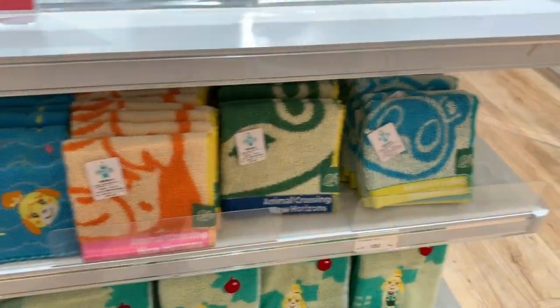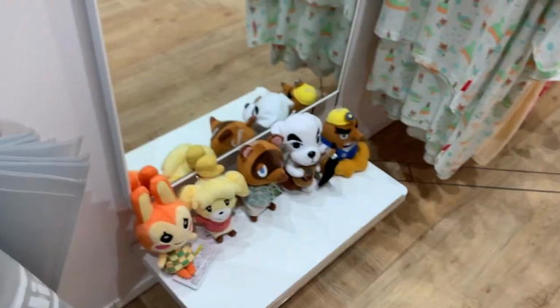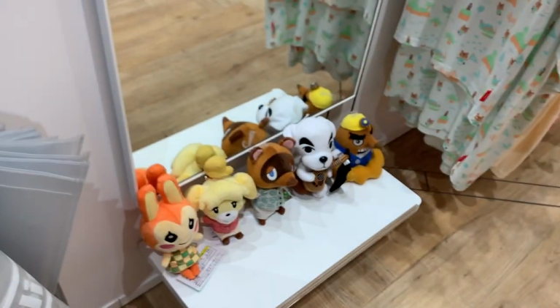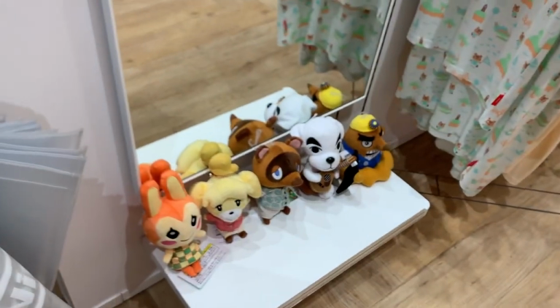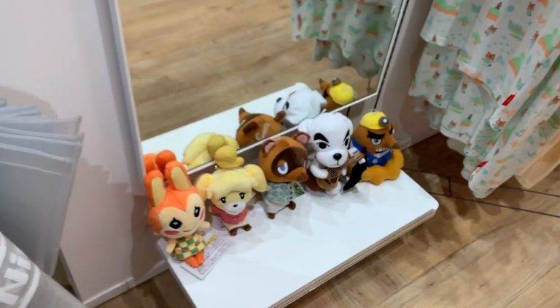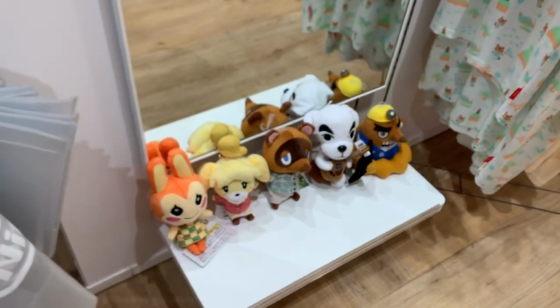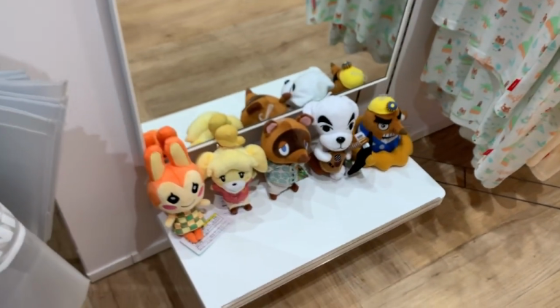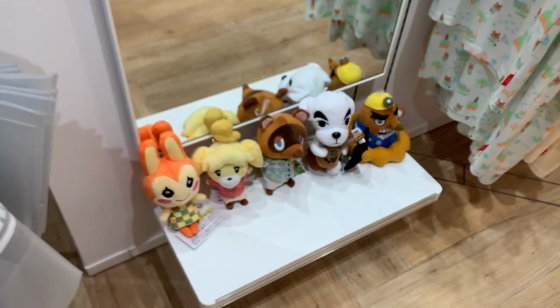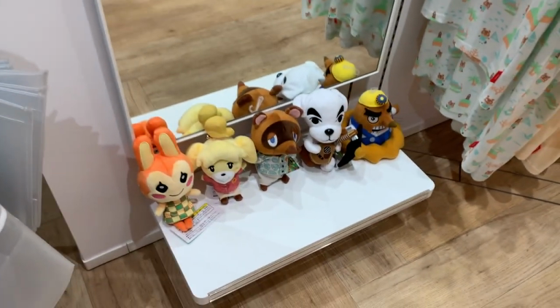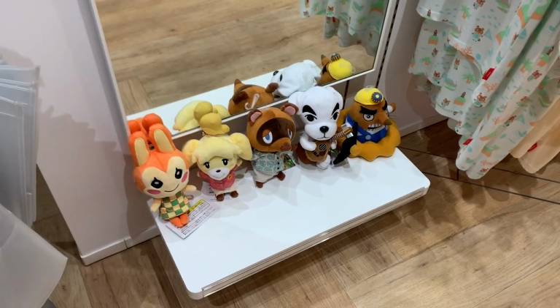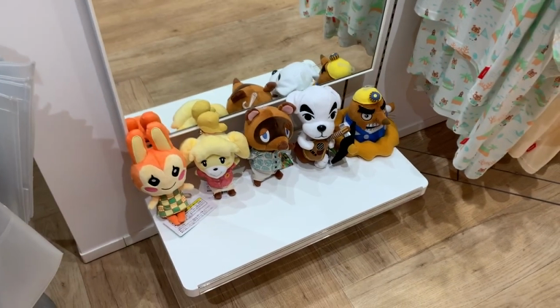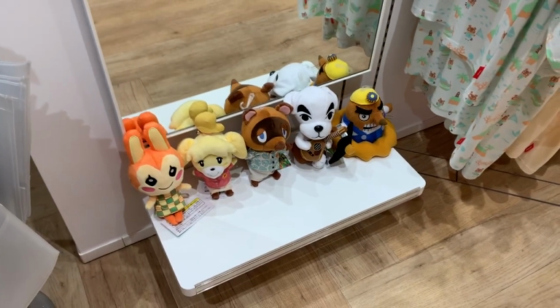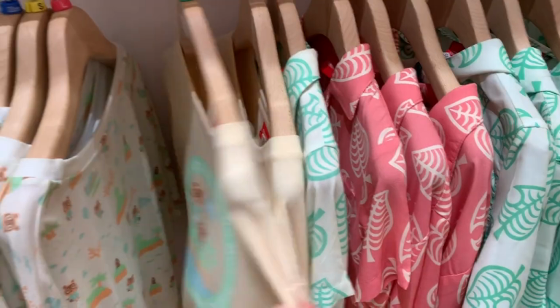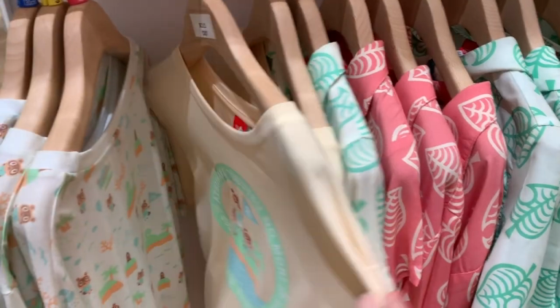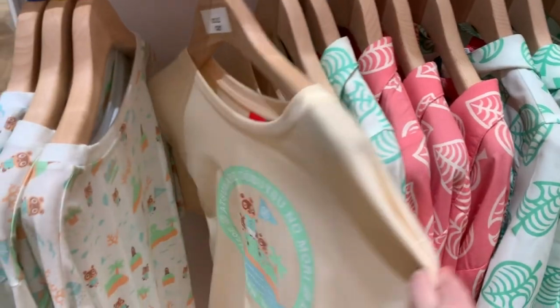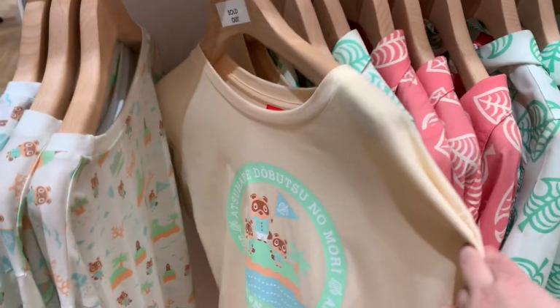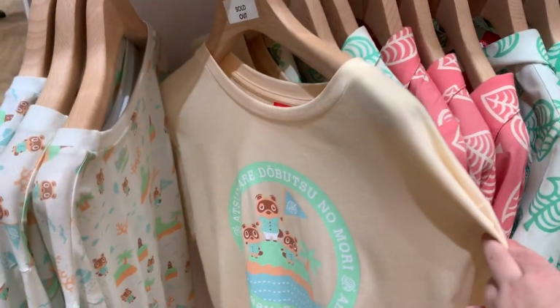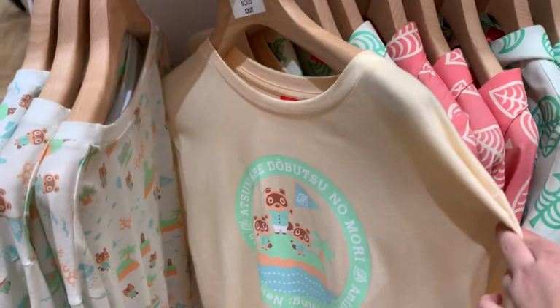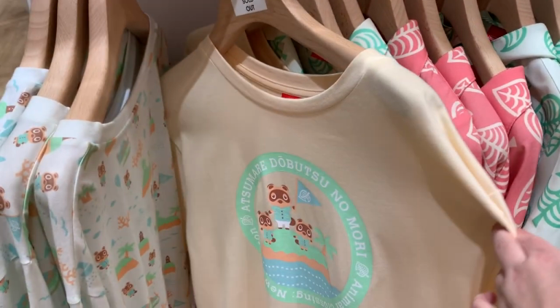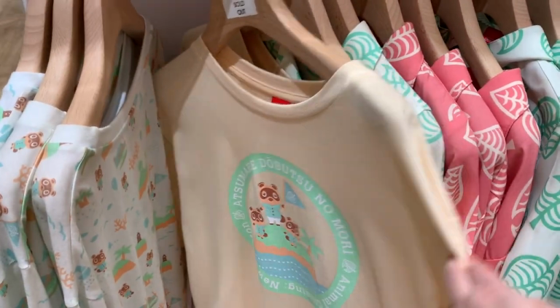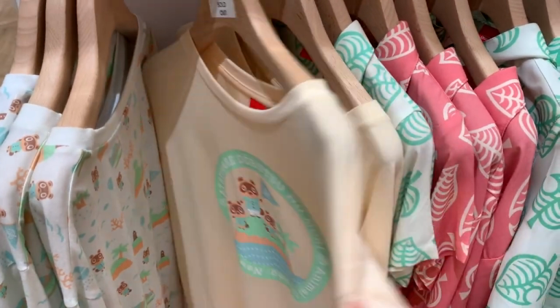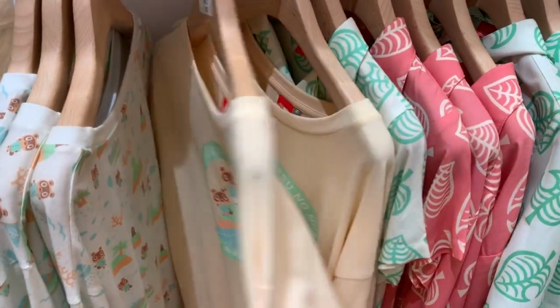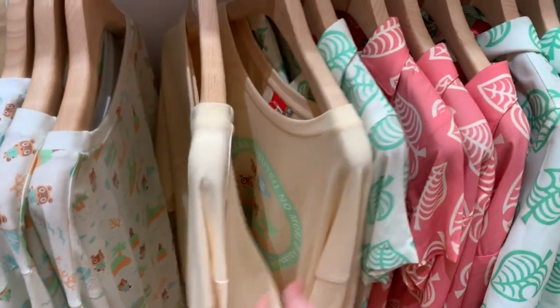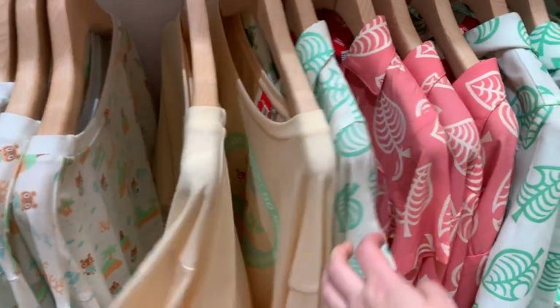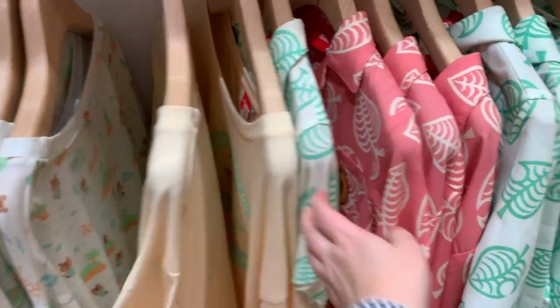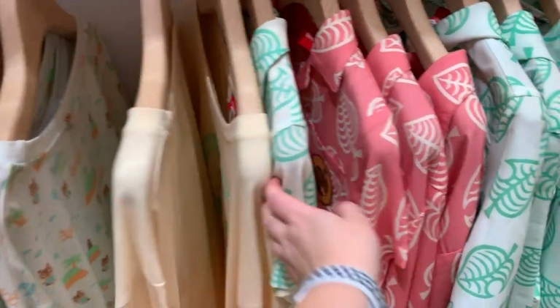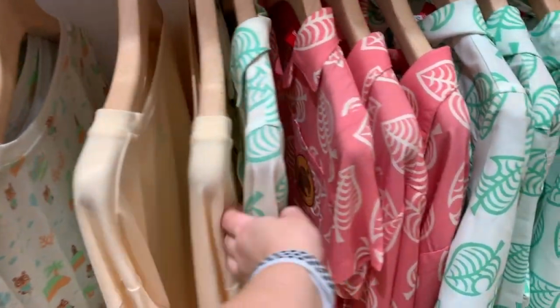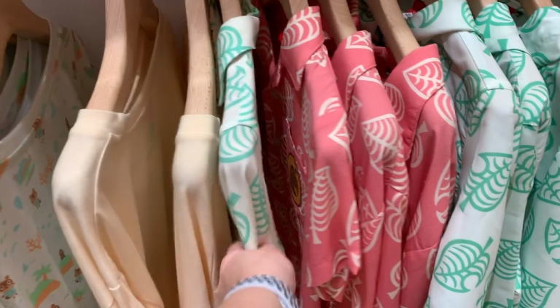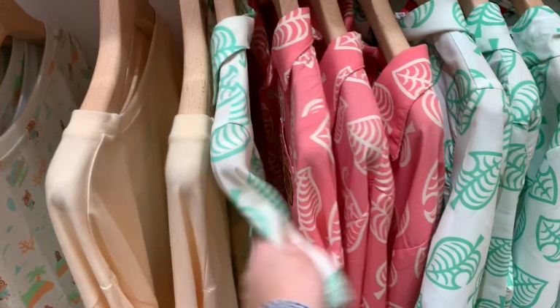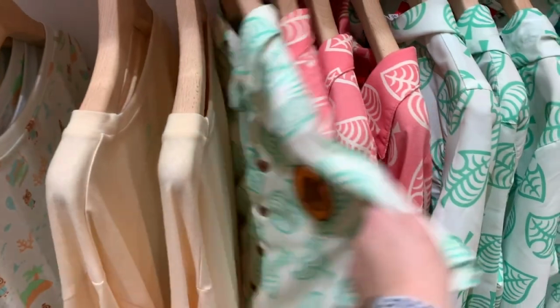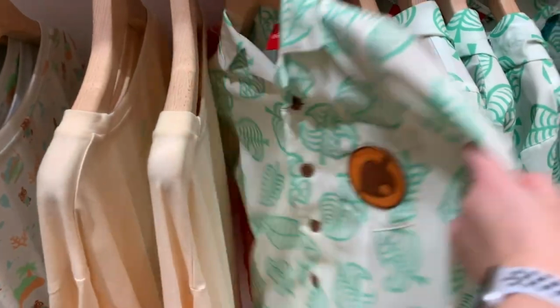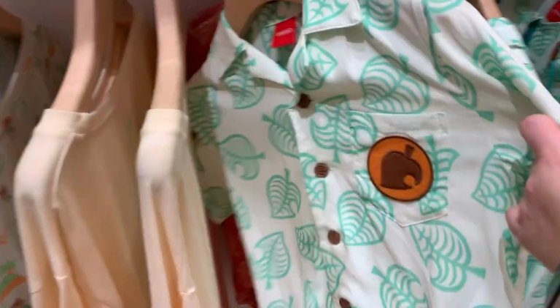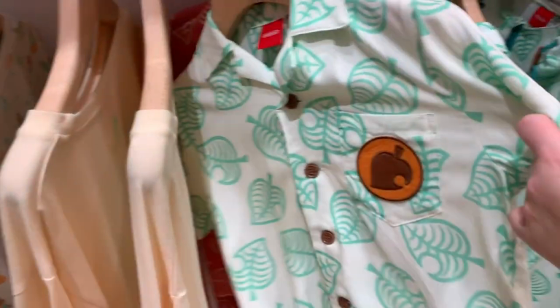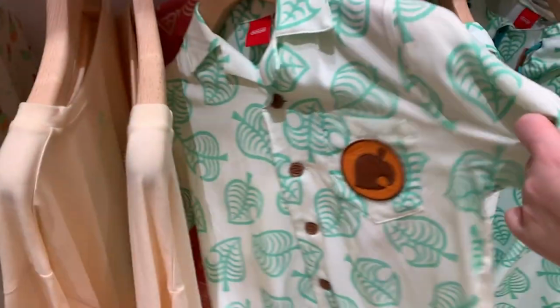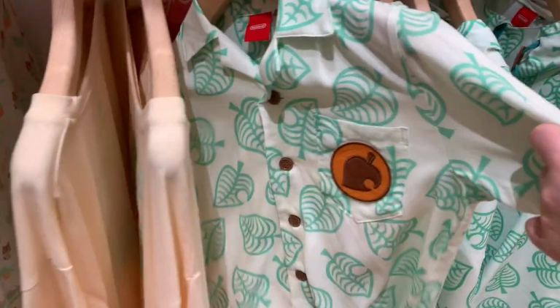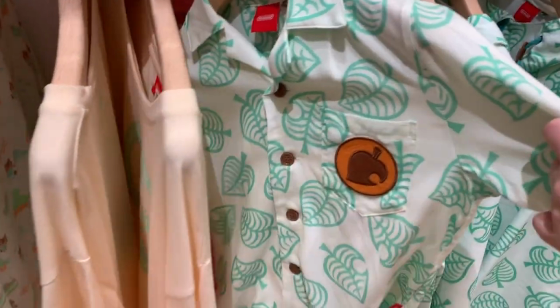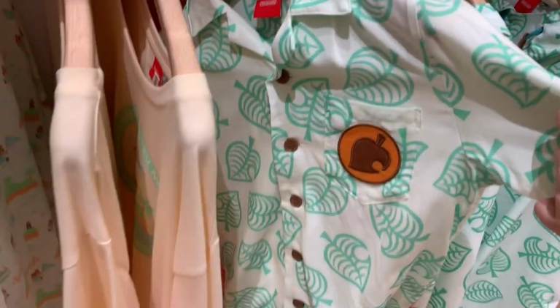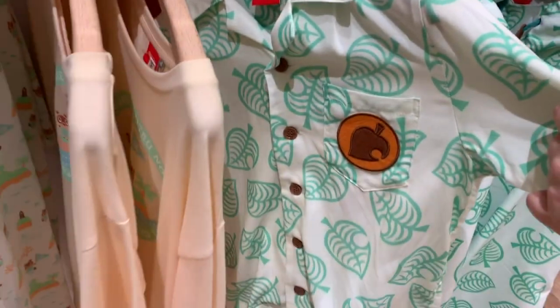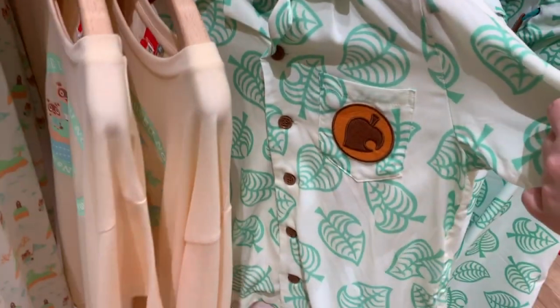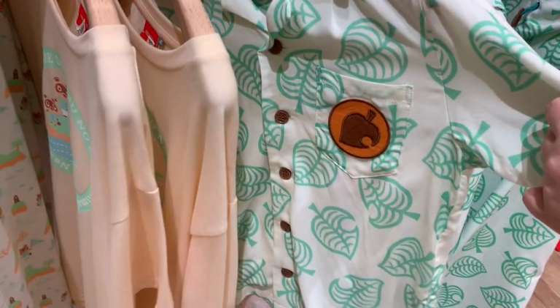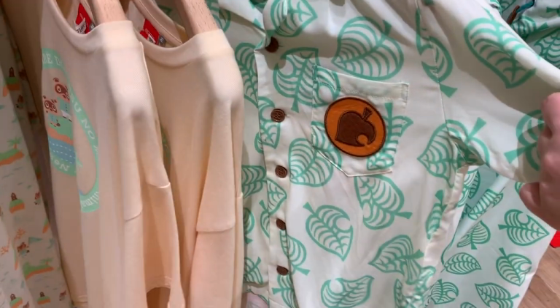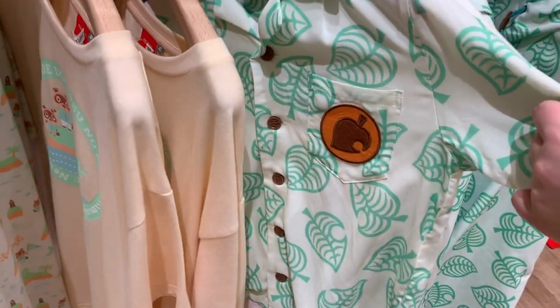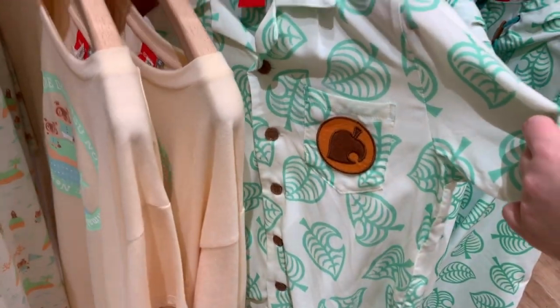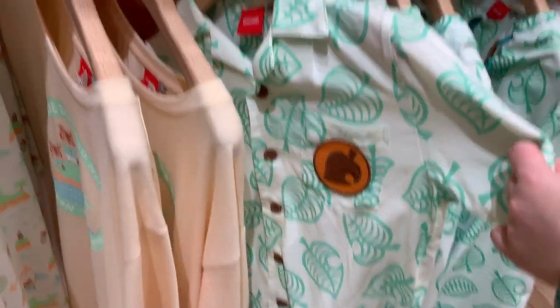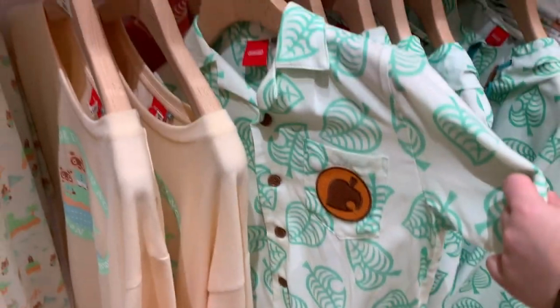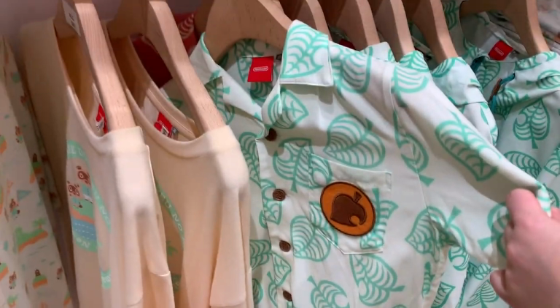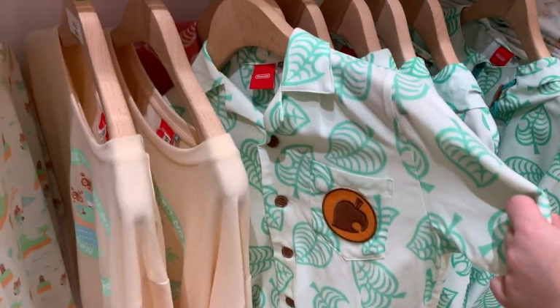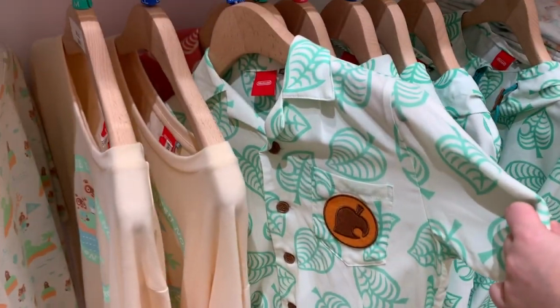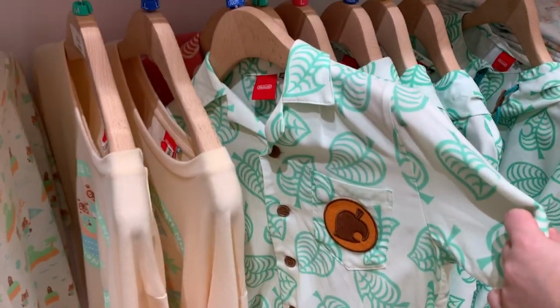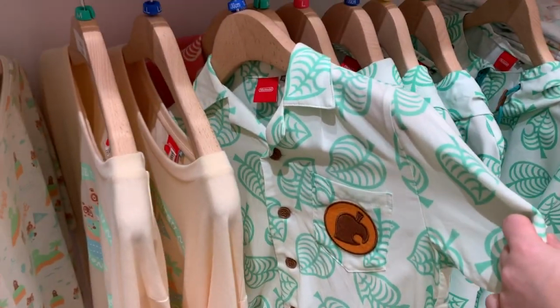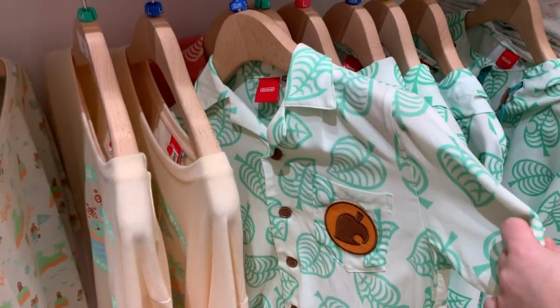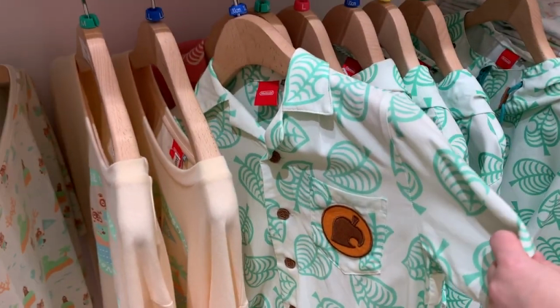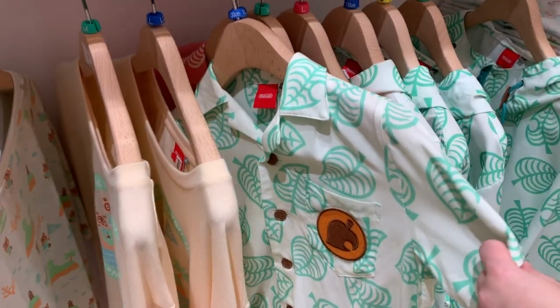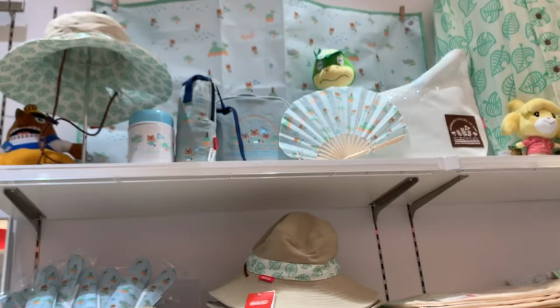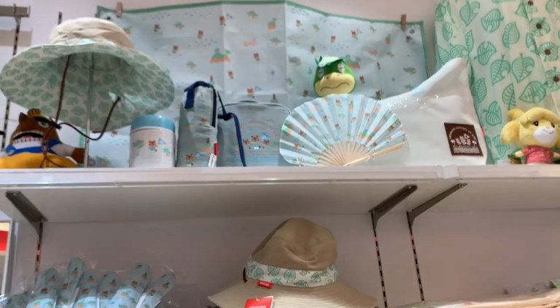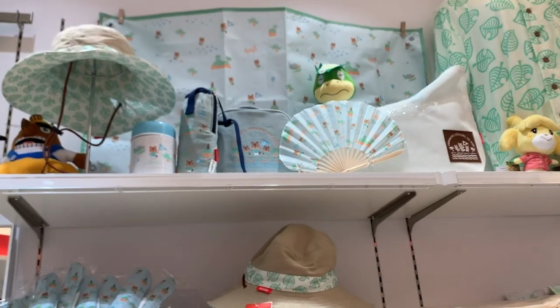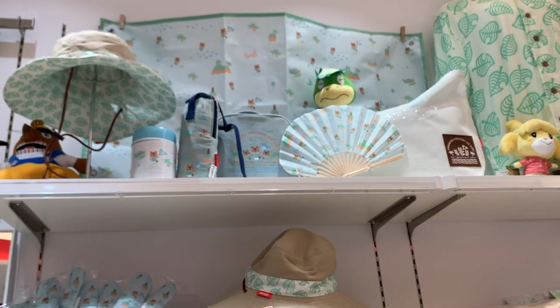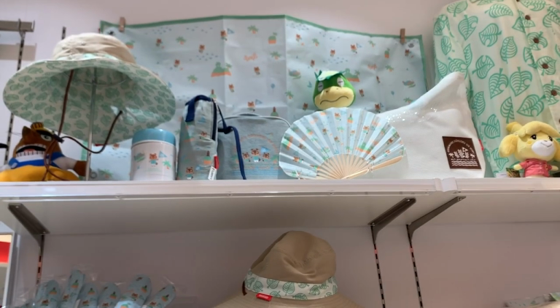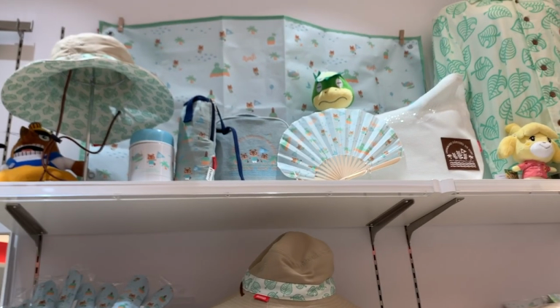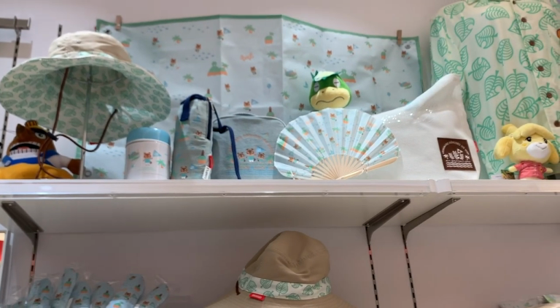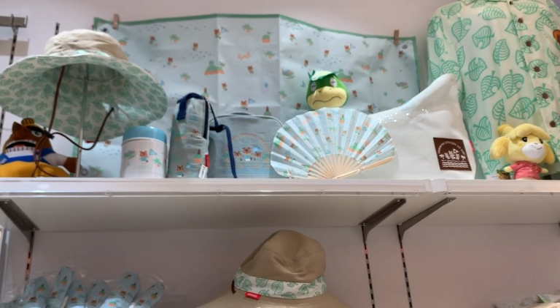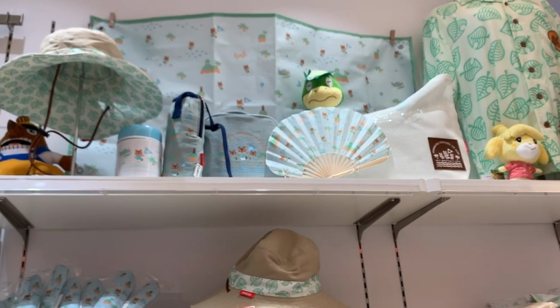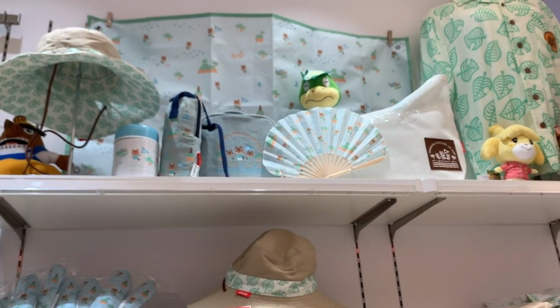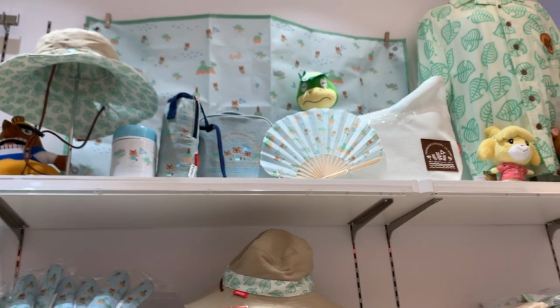I'm telling you guys, the store's got it all. It's got it all. I love that shirt. I love that shirt.